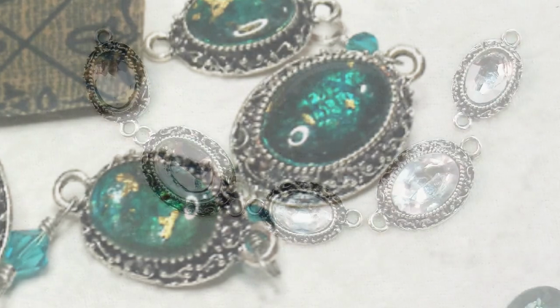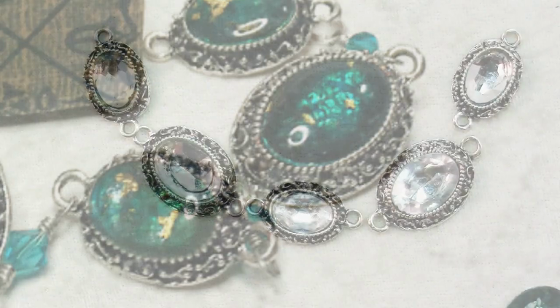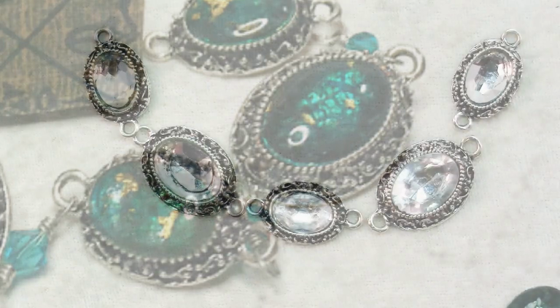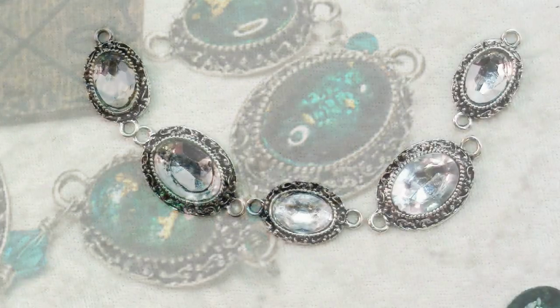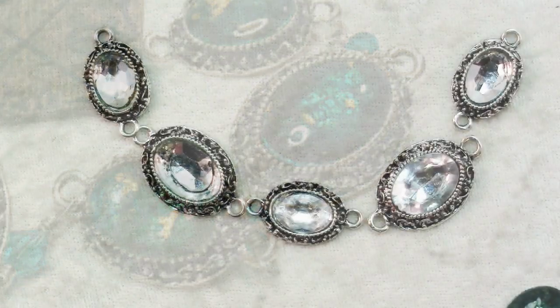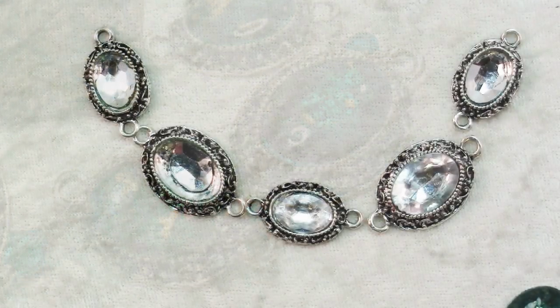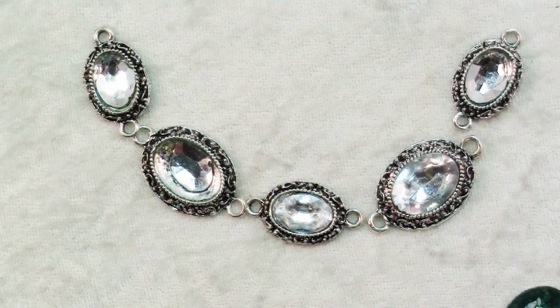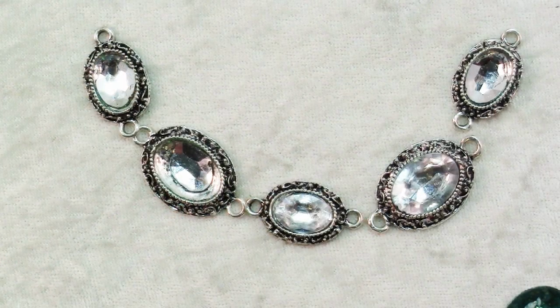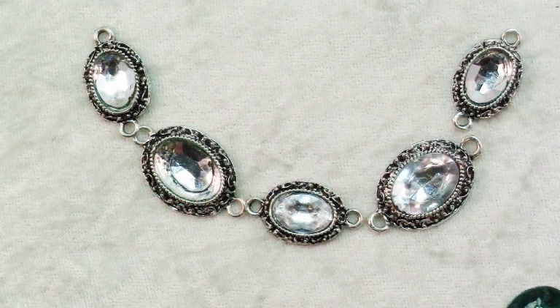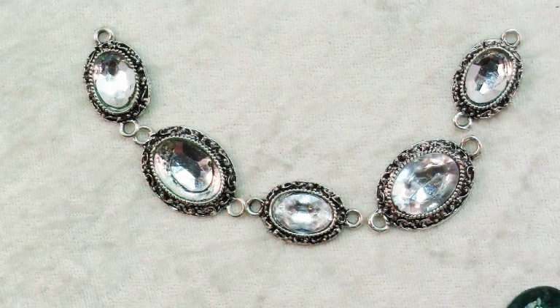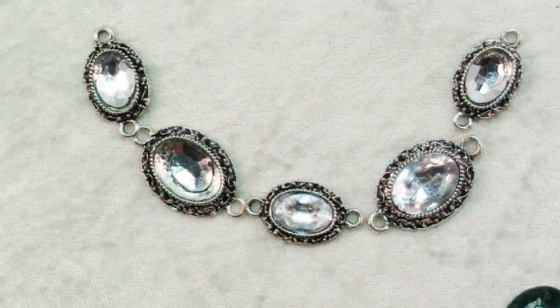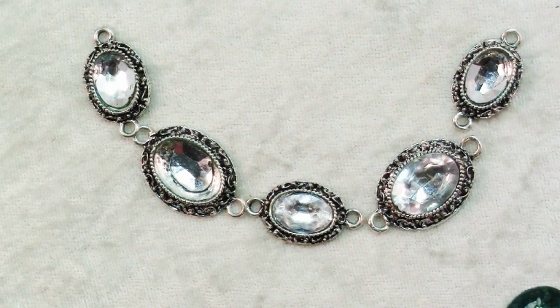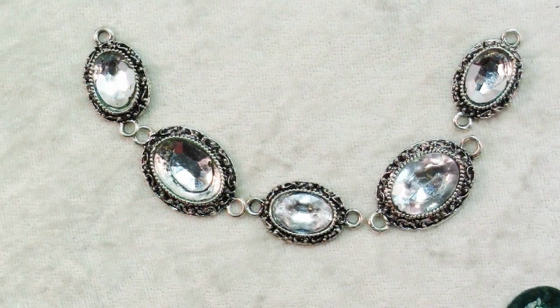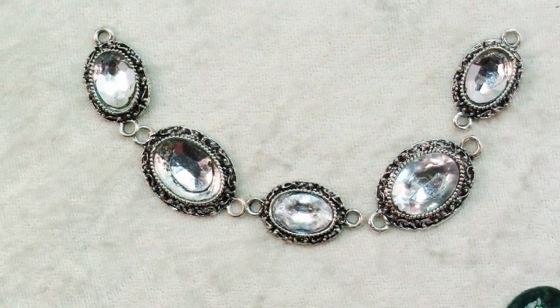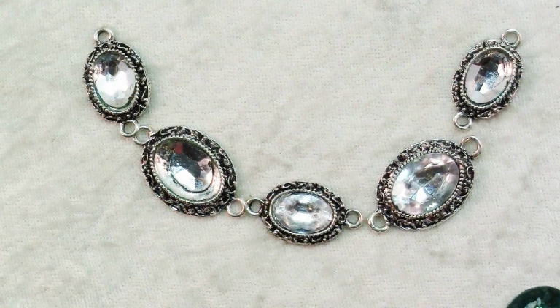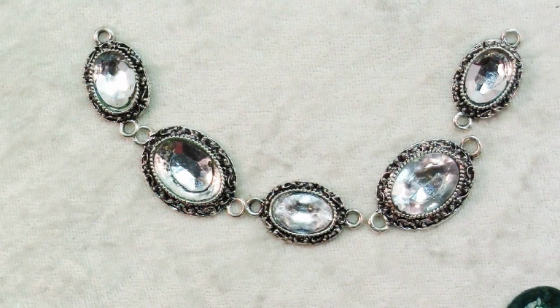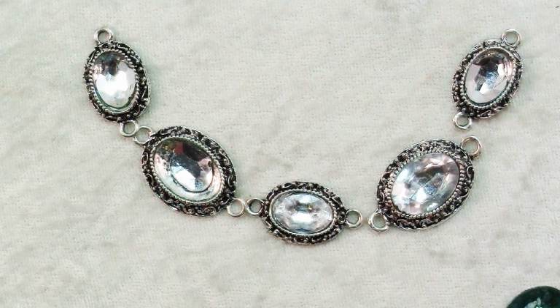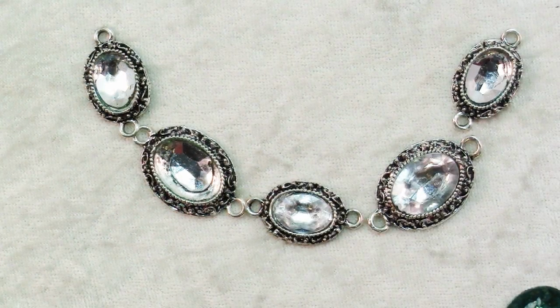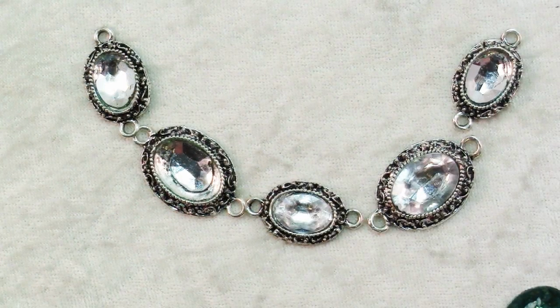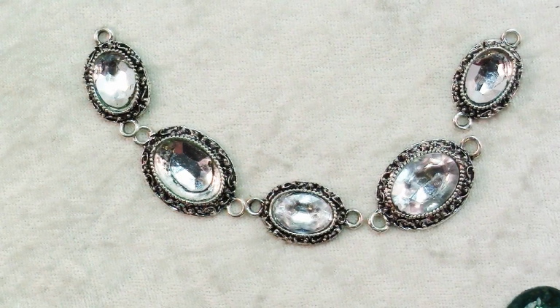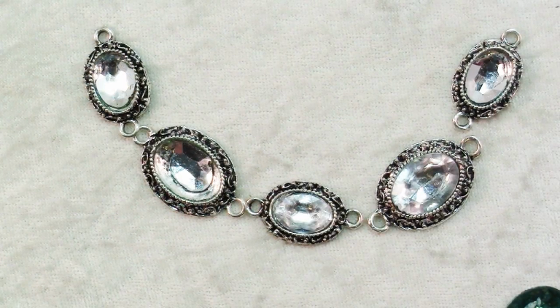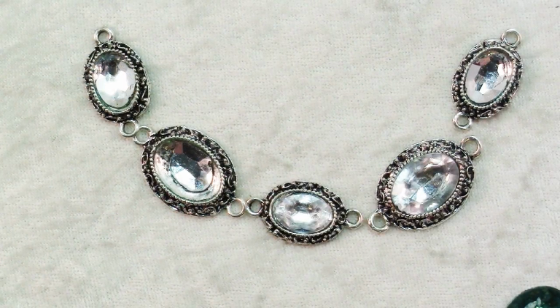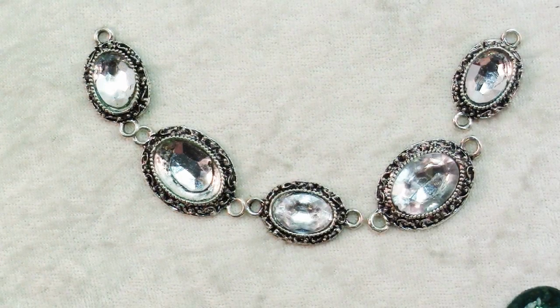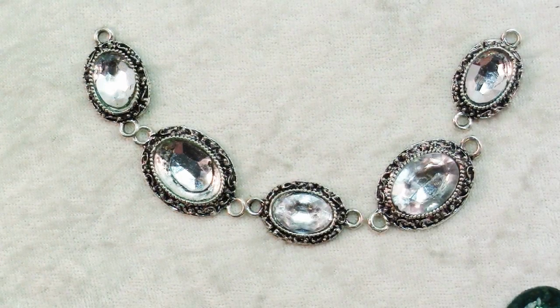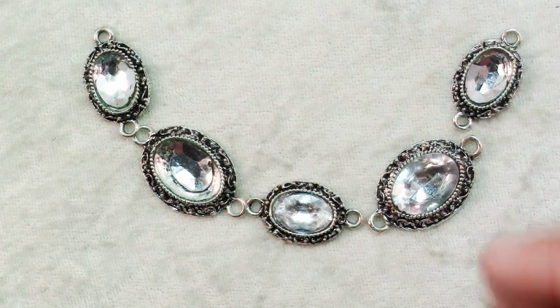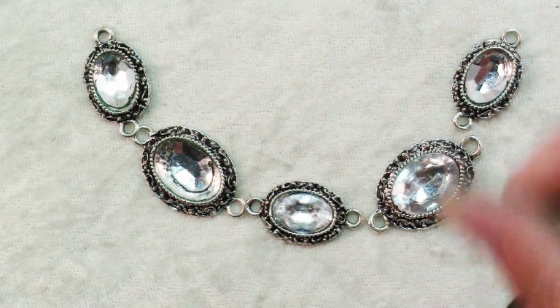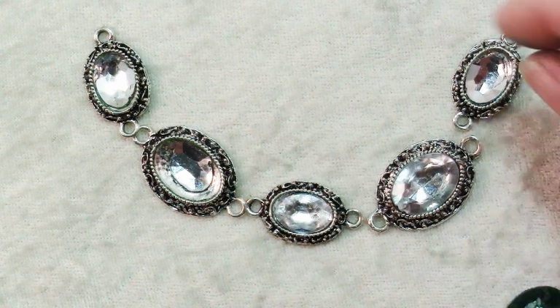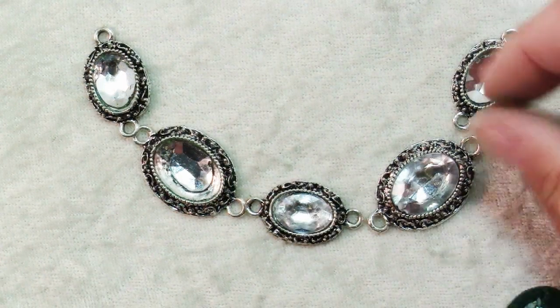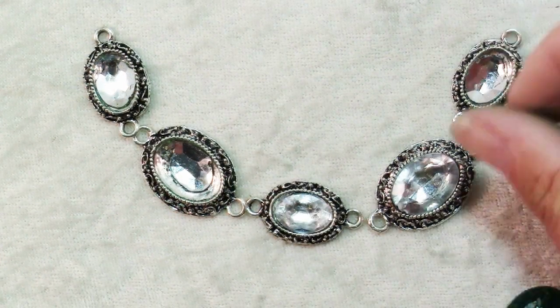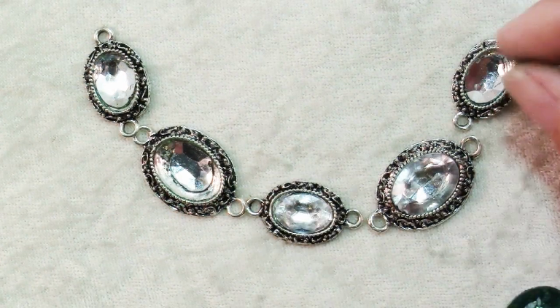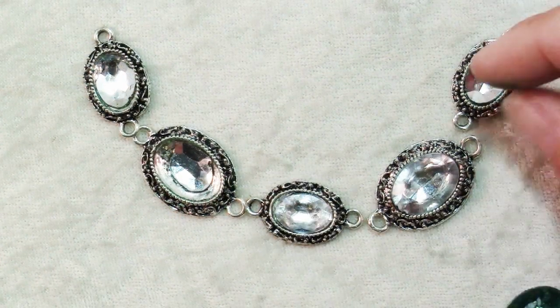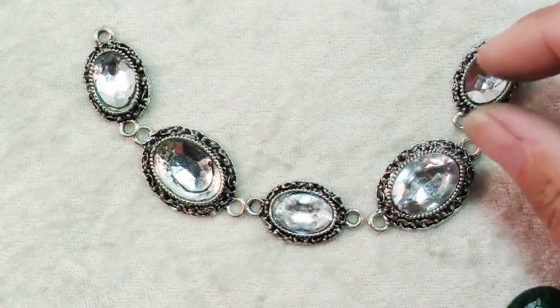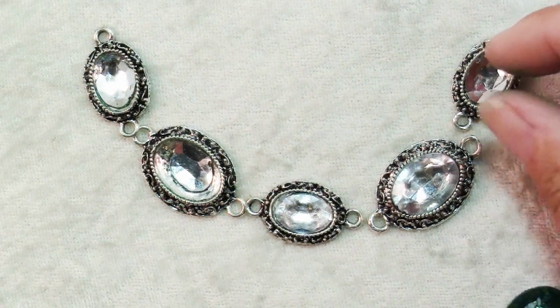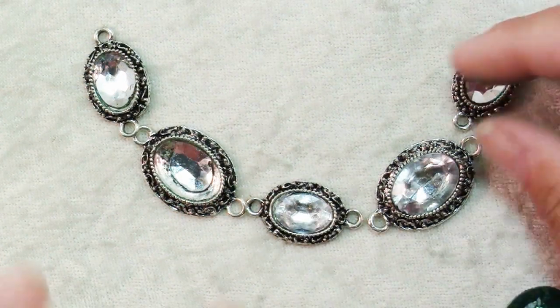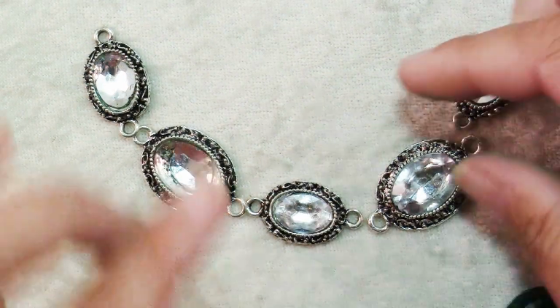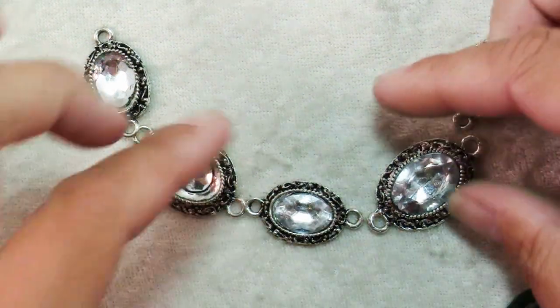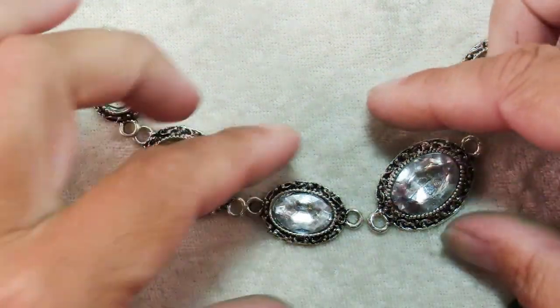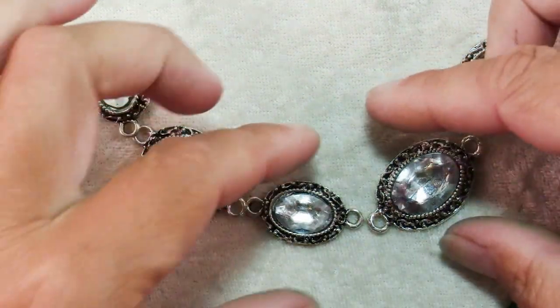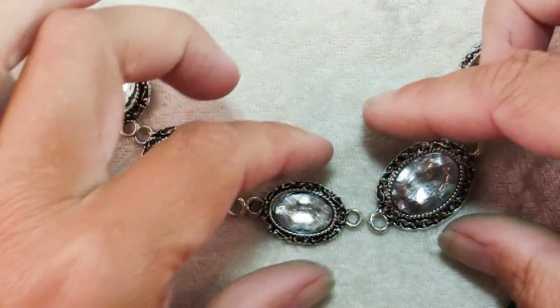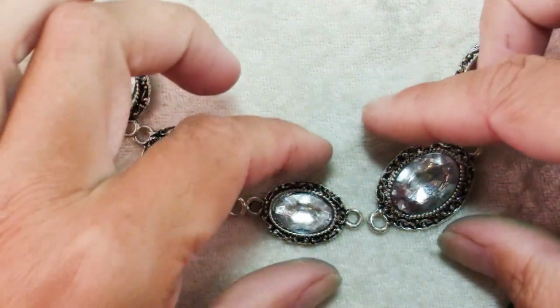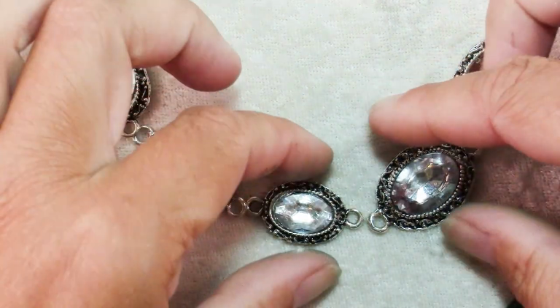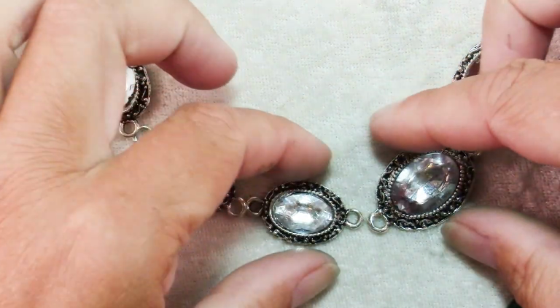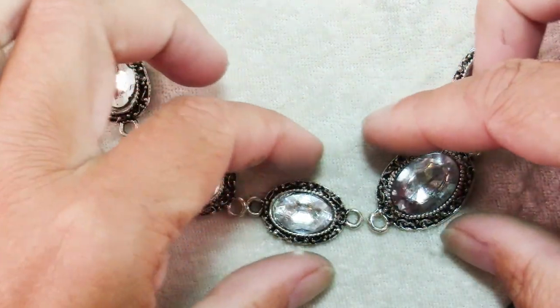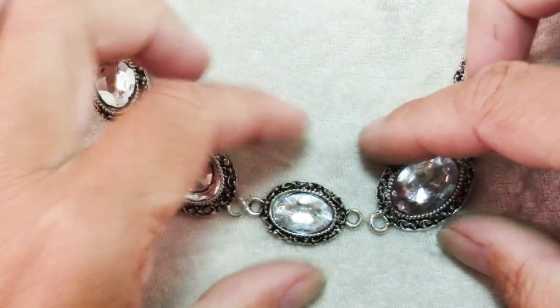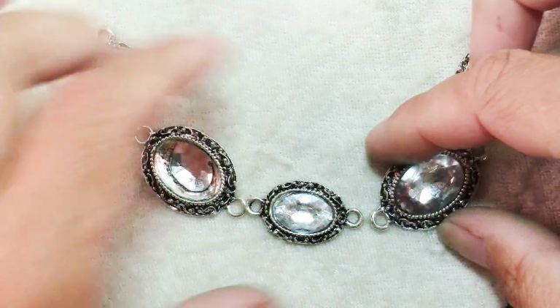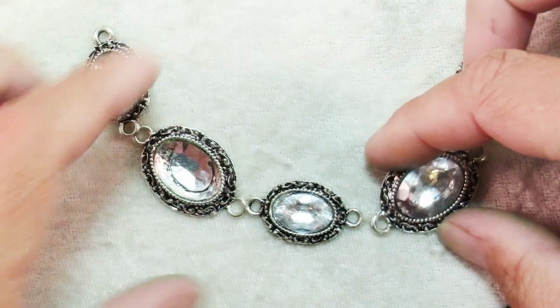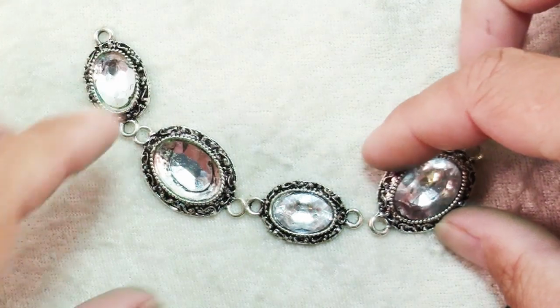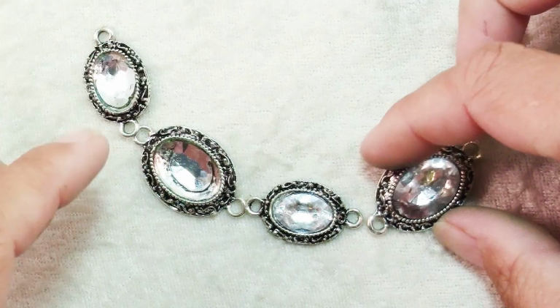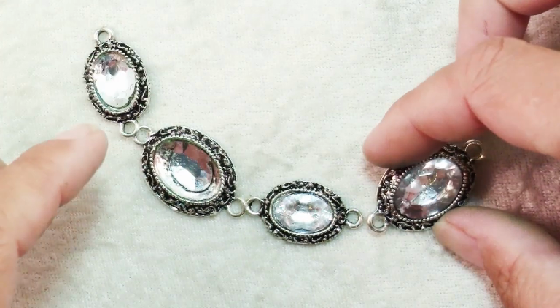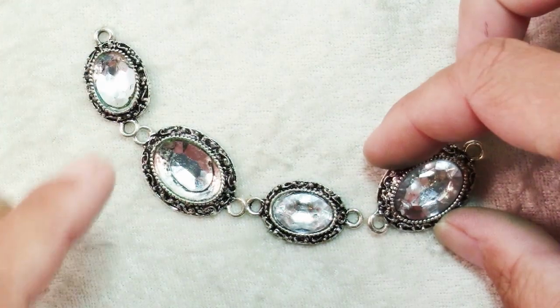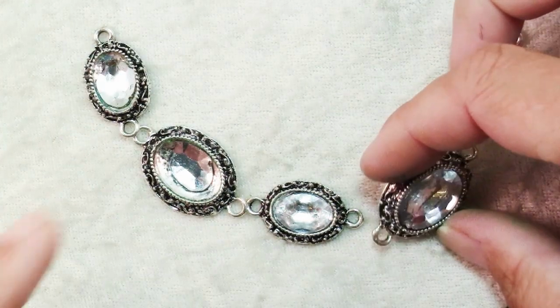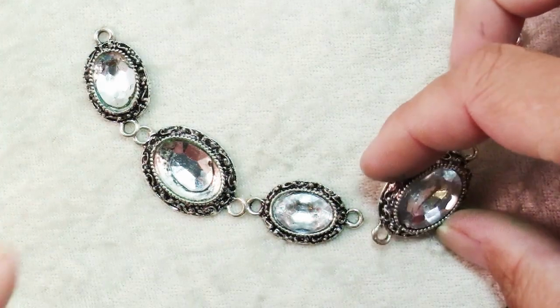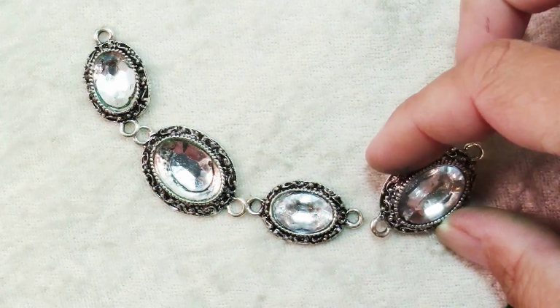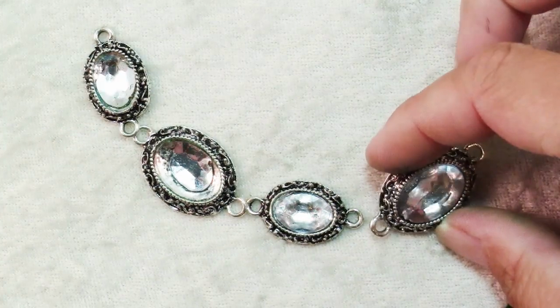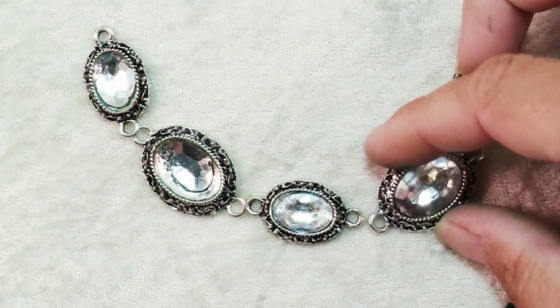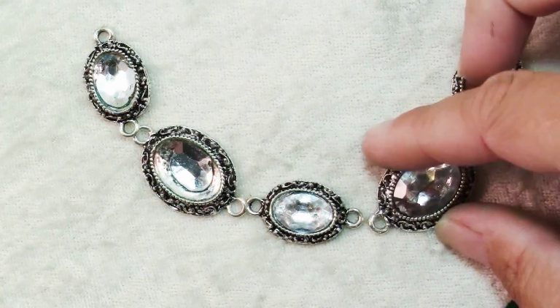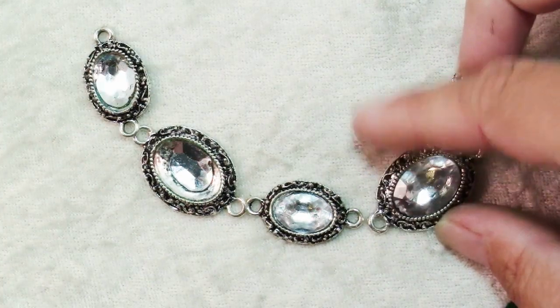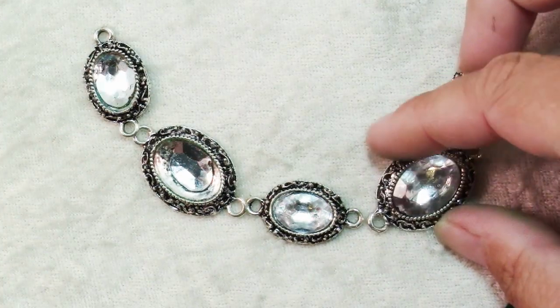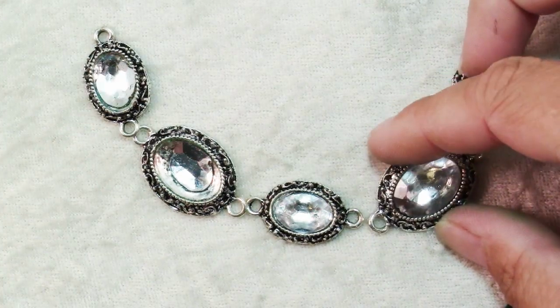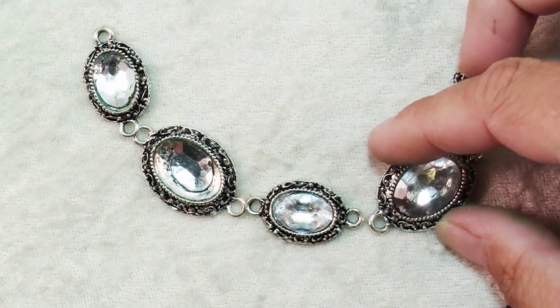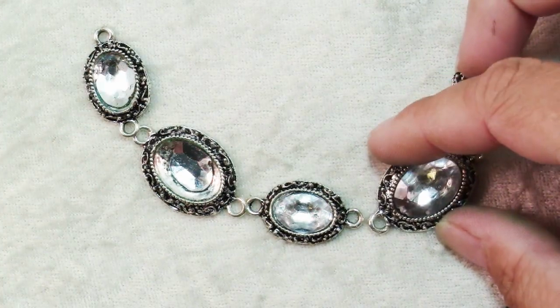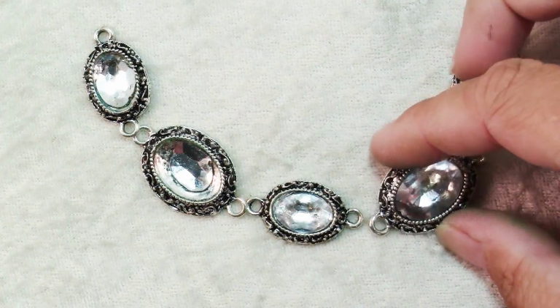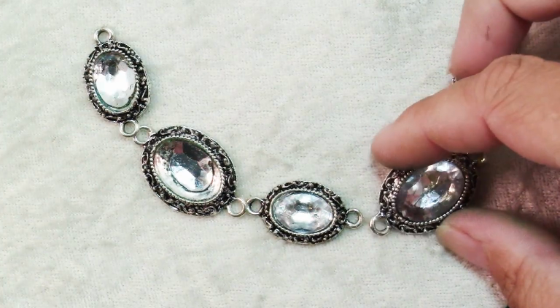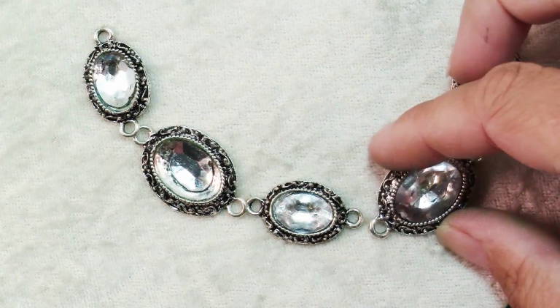So this project began when on a trip to my local Michaels I picked up this string of bezels.